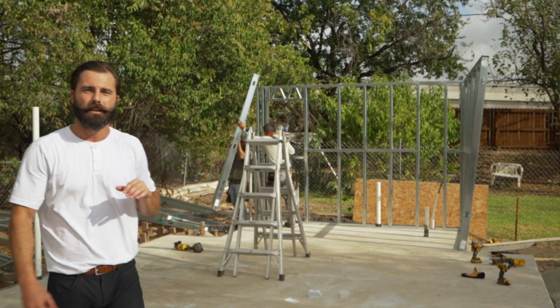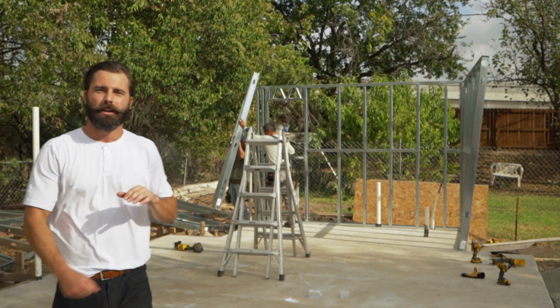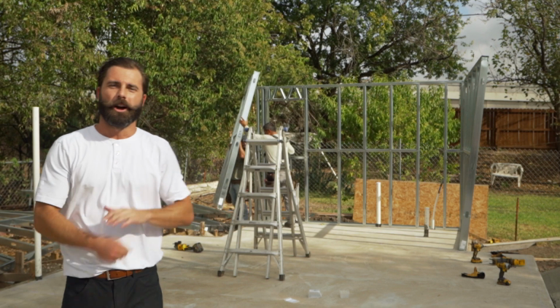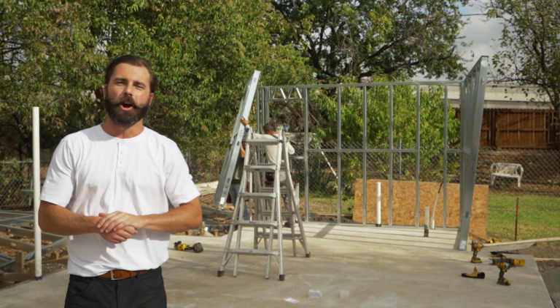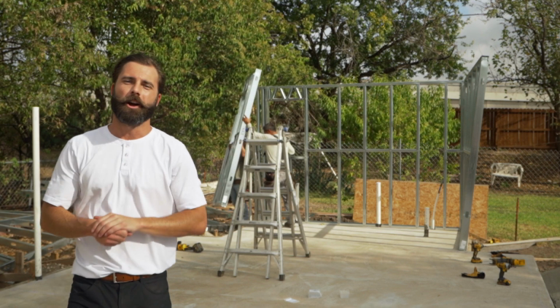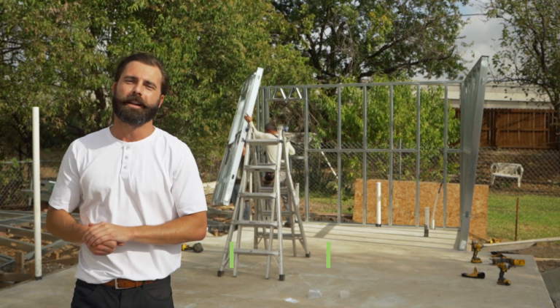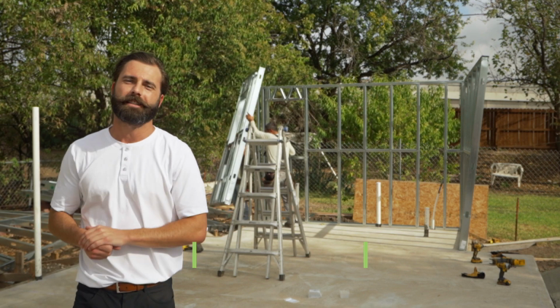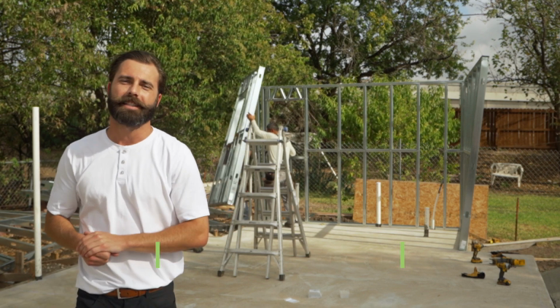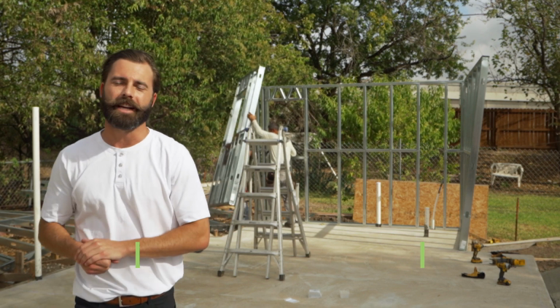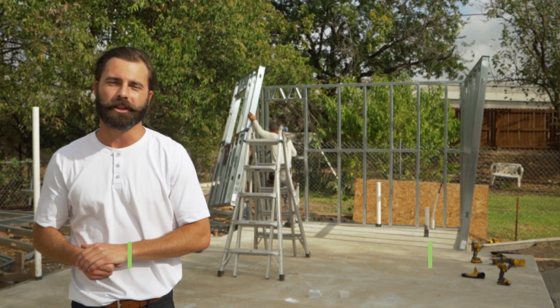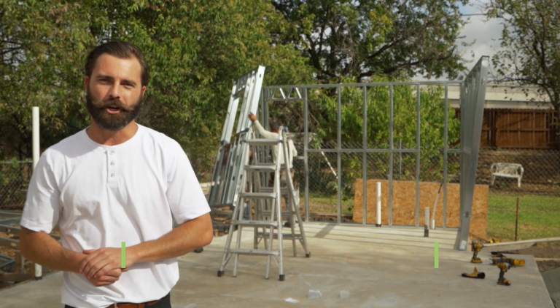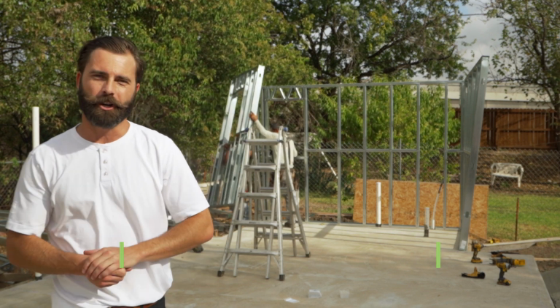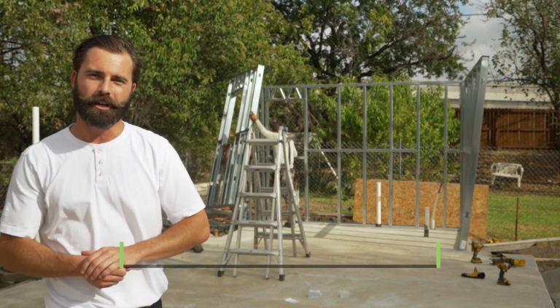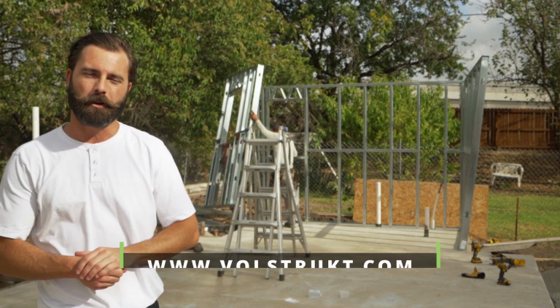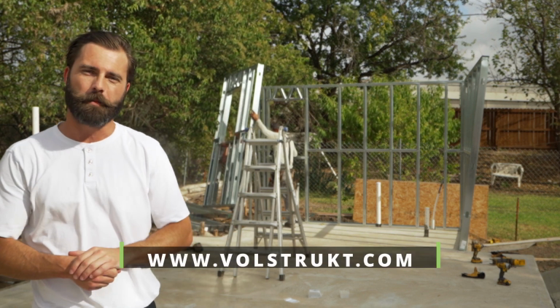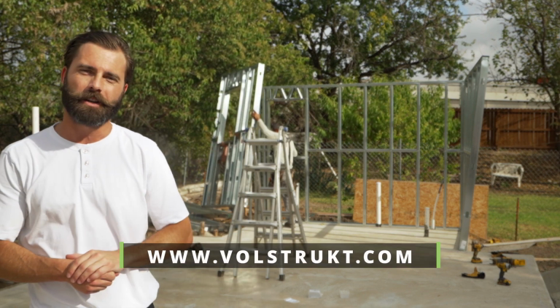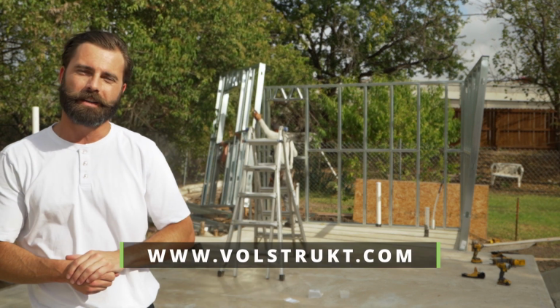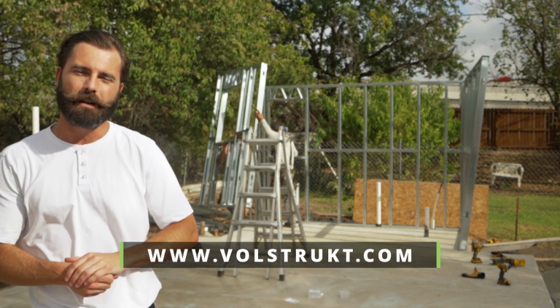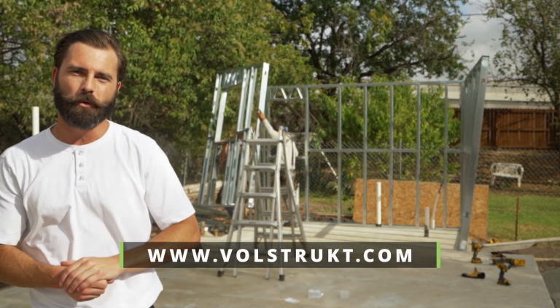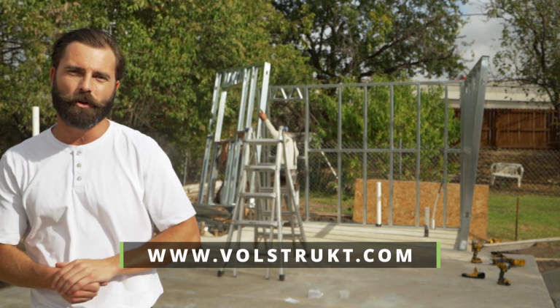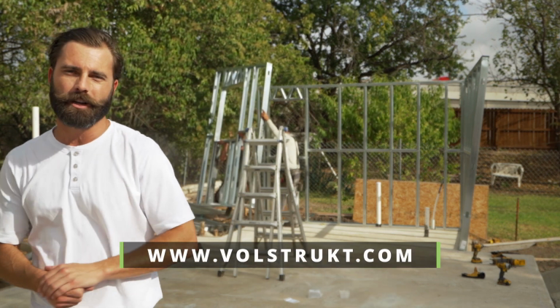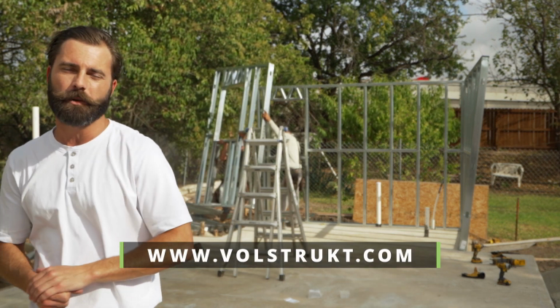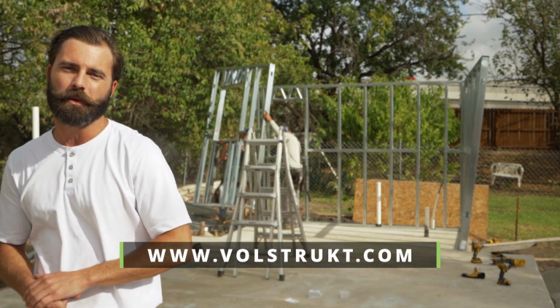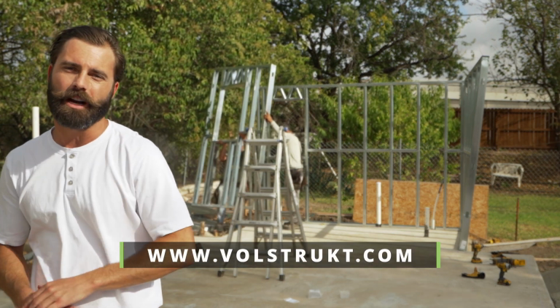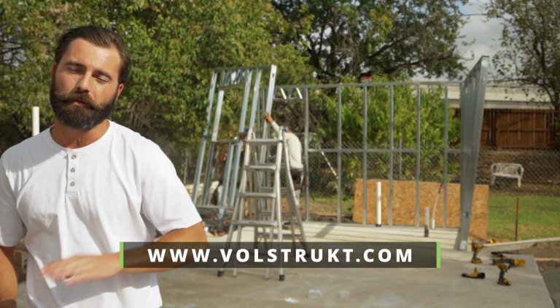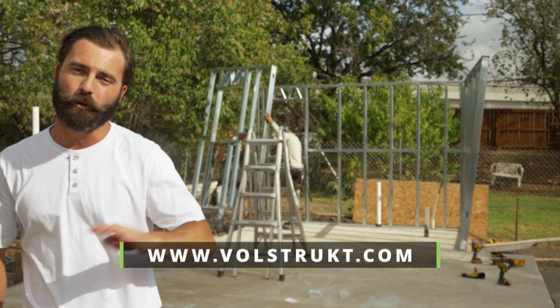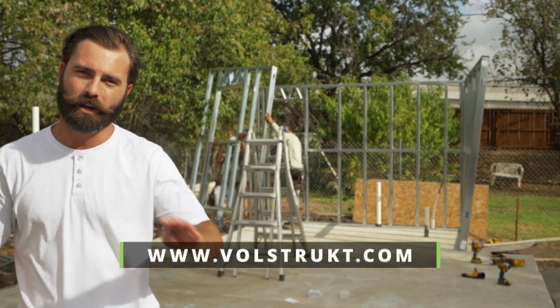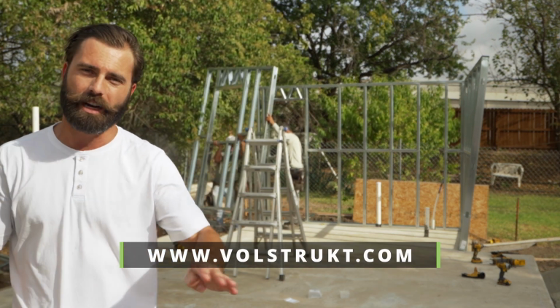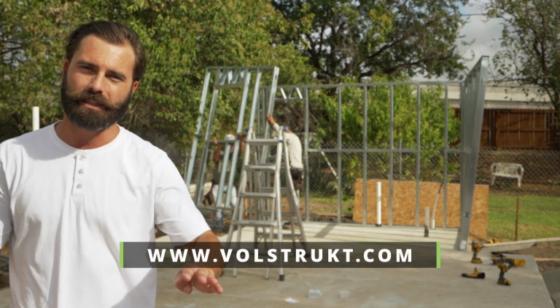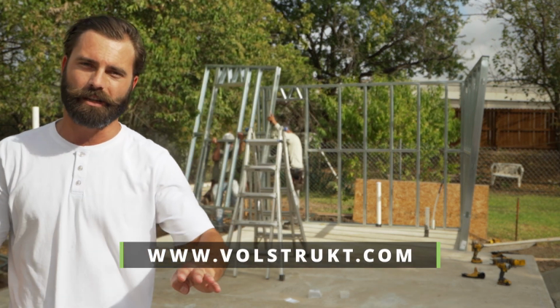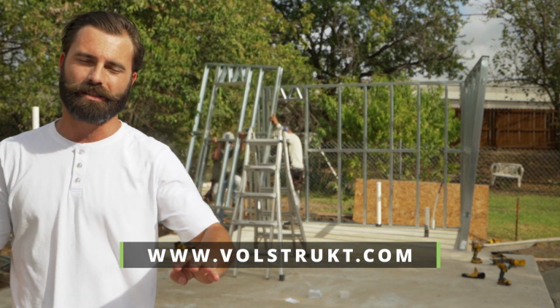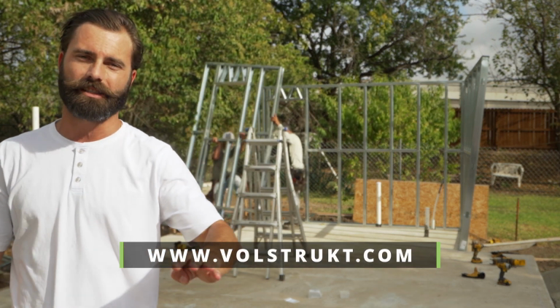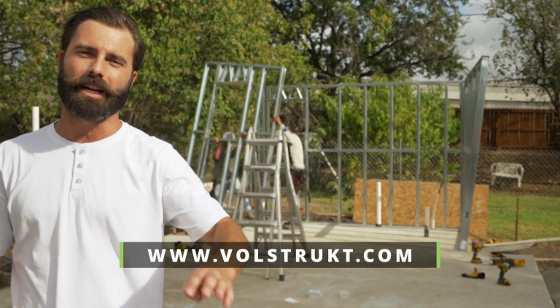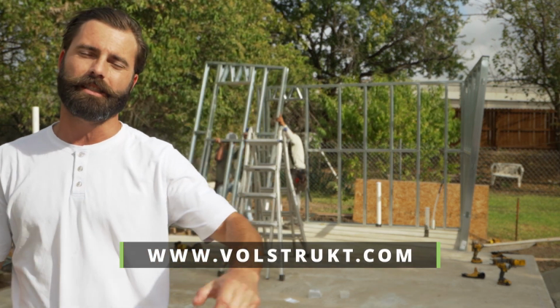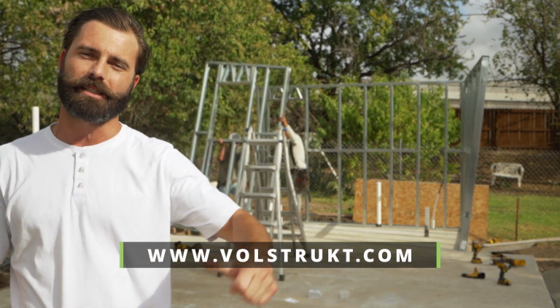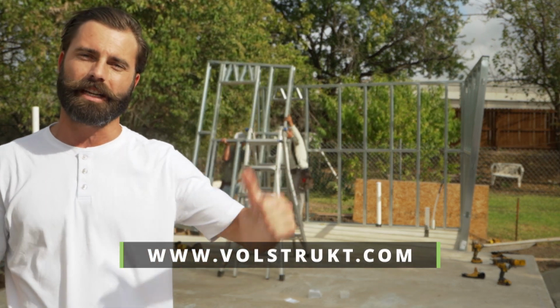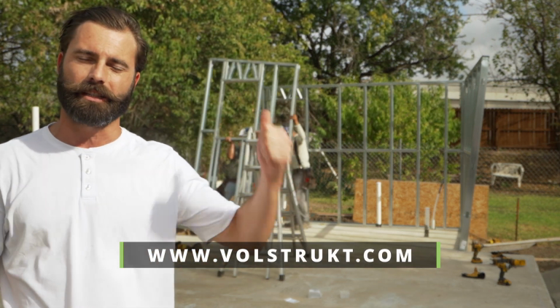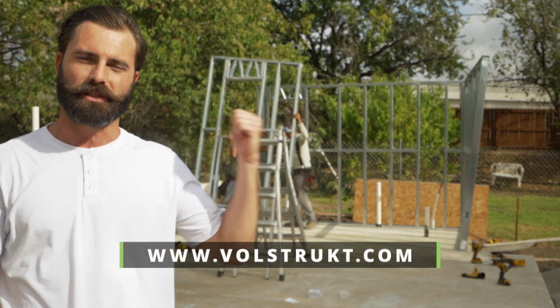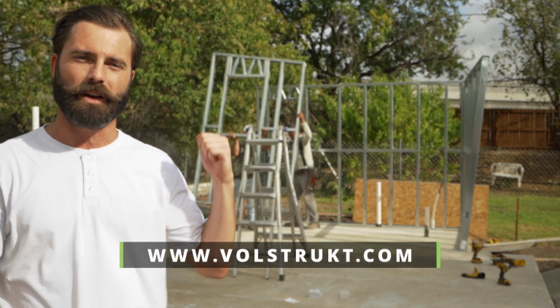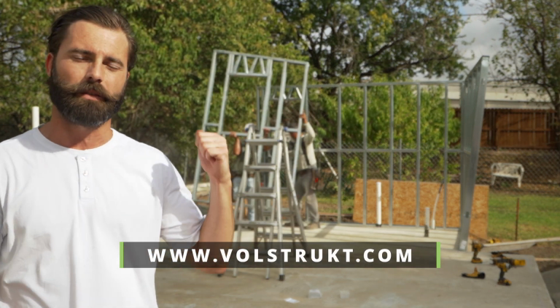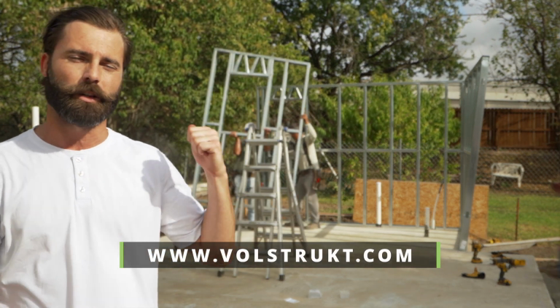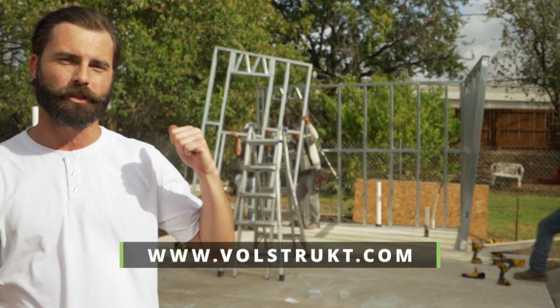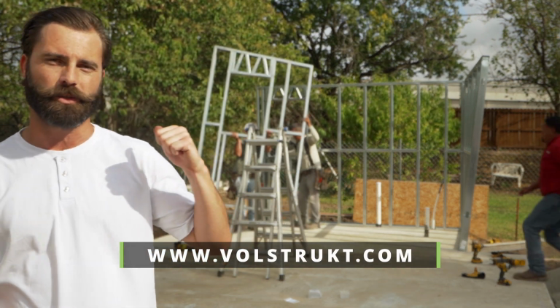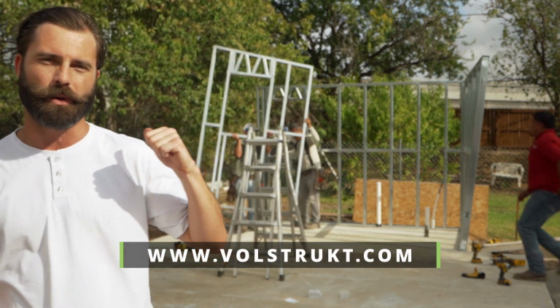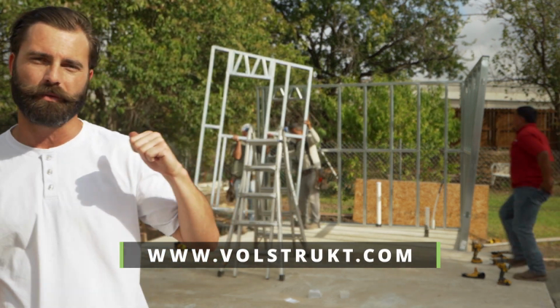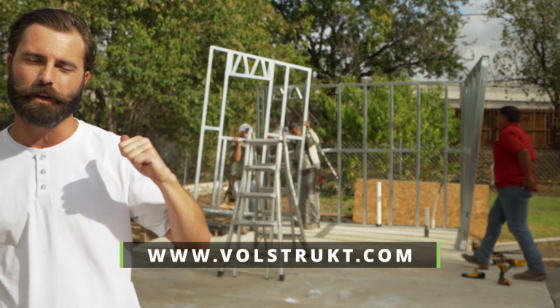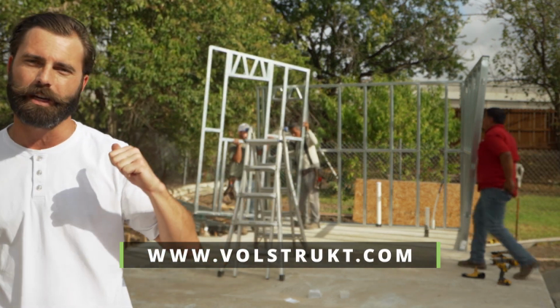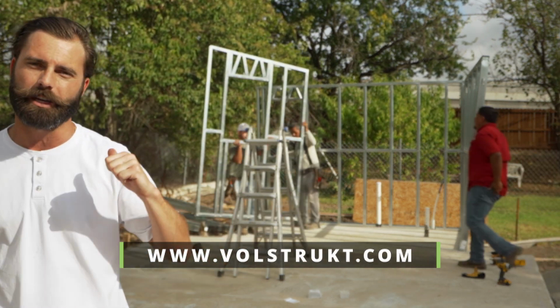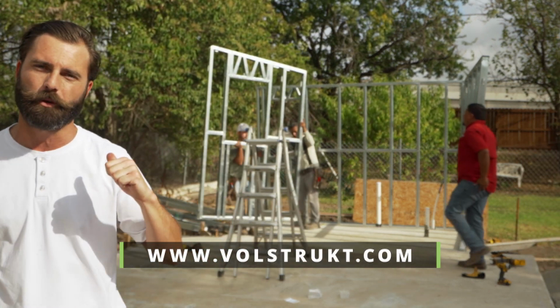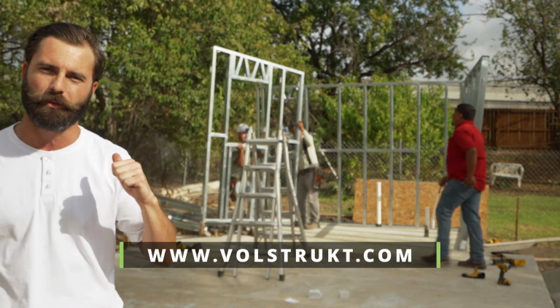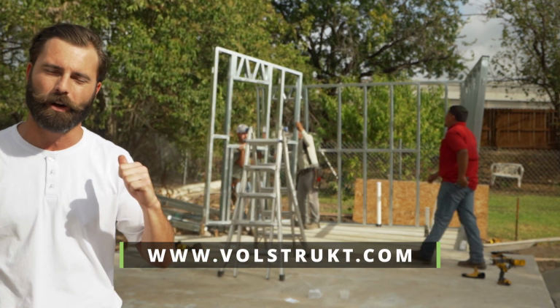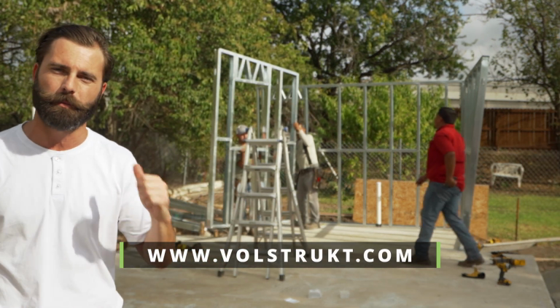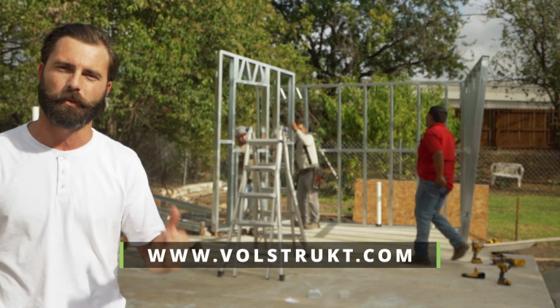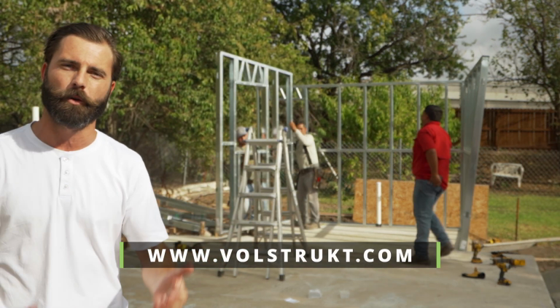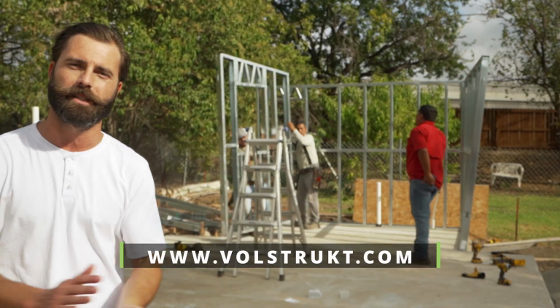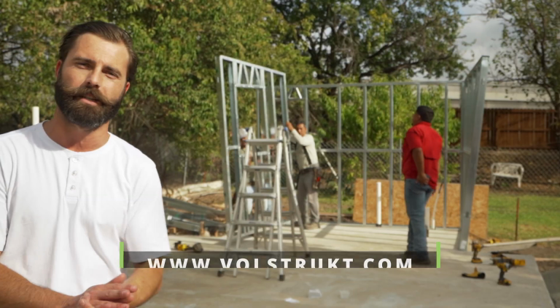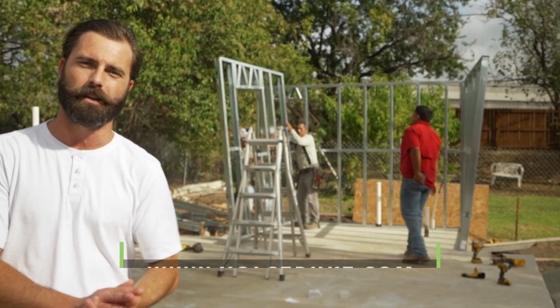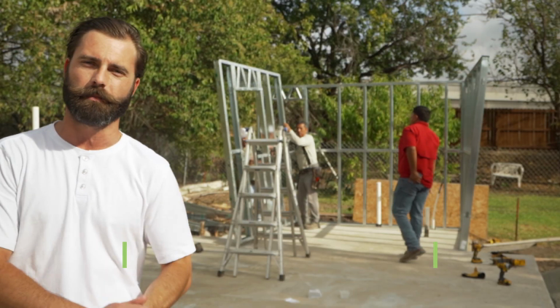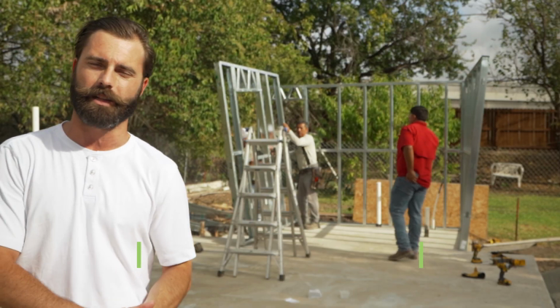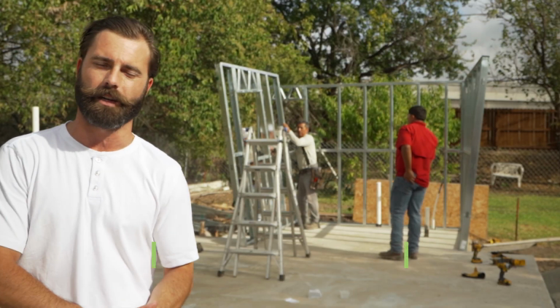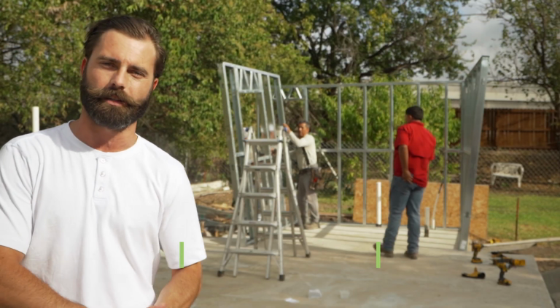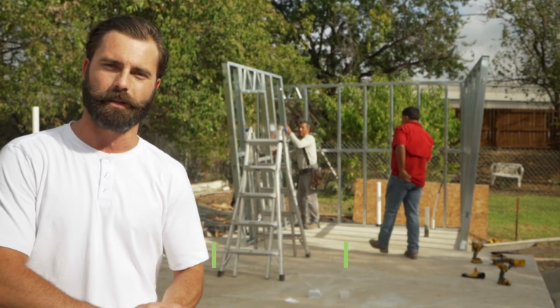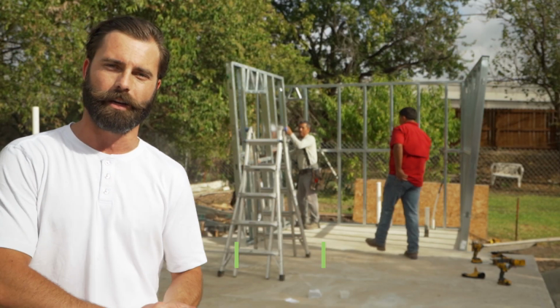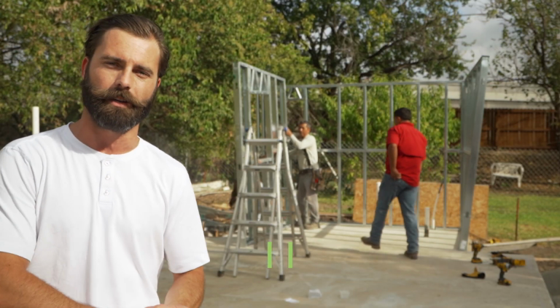It's 10:30 on a Monday morning. We got four guys on site to stand this 500 square foot ADU frame, and we'll be done by the end of the day.